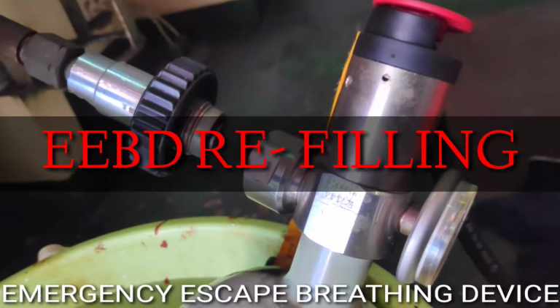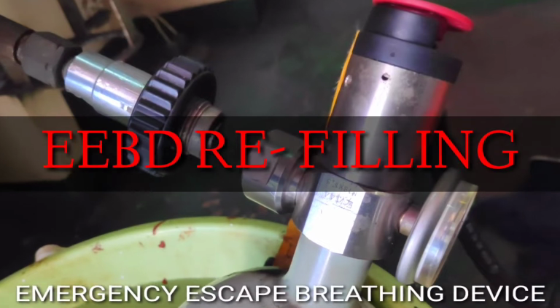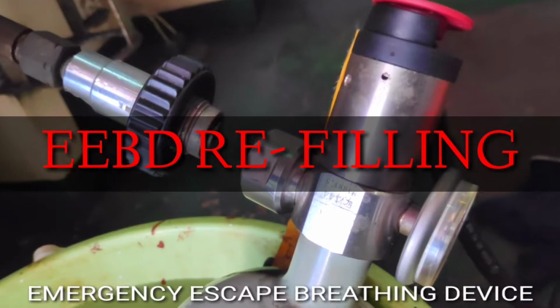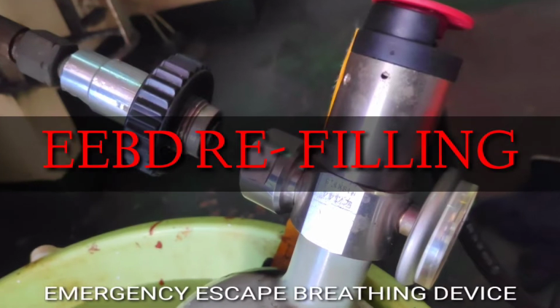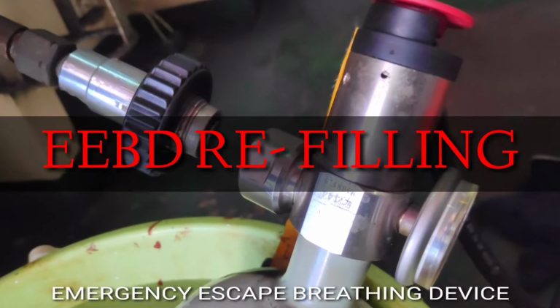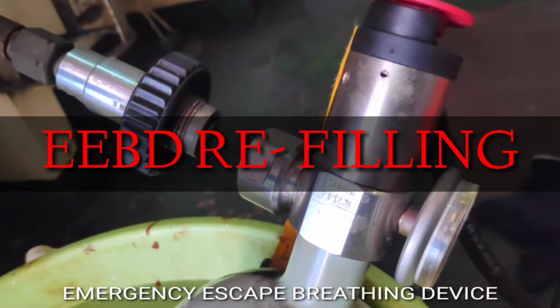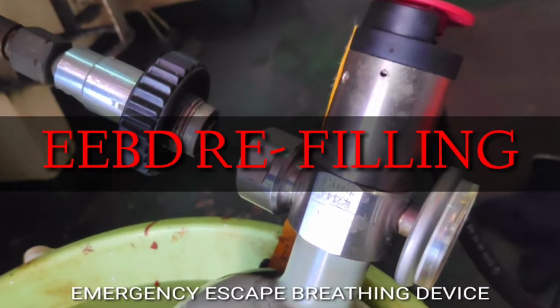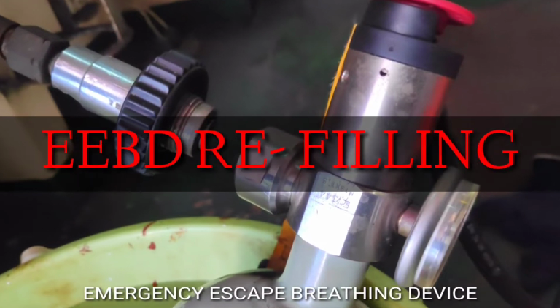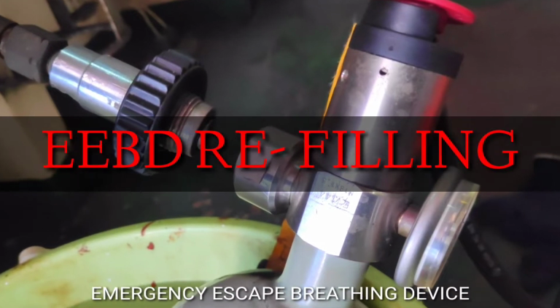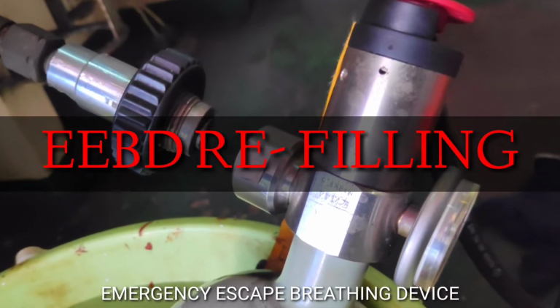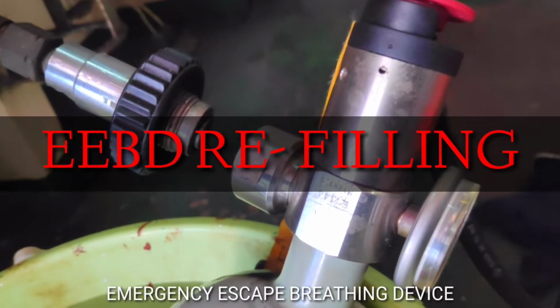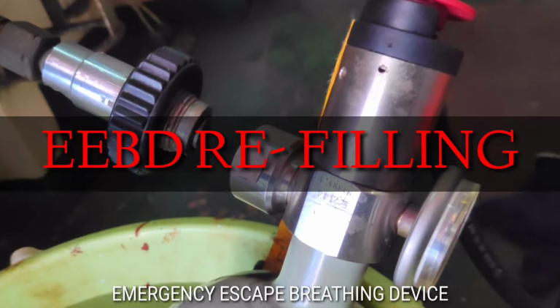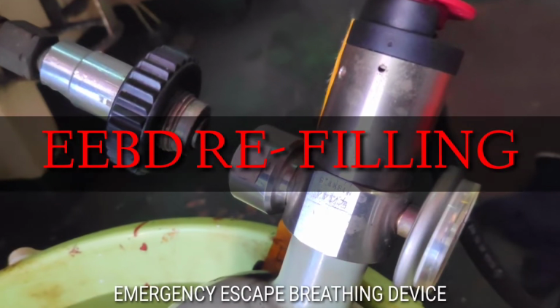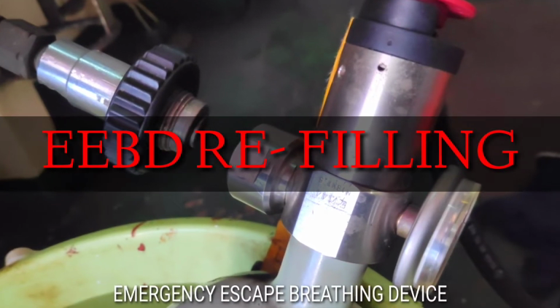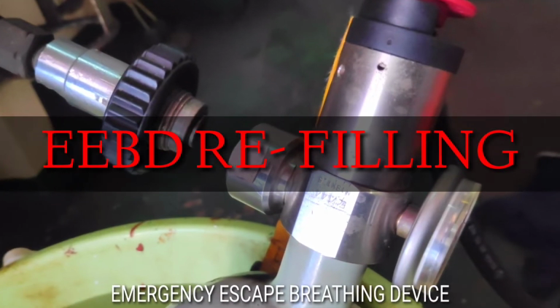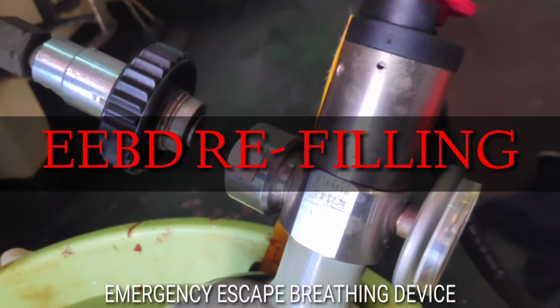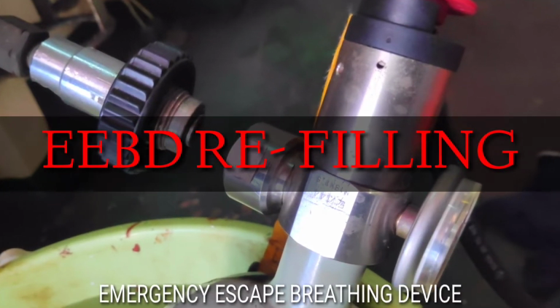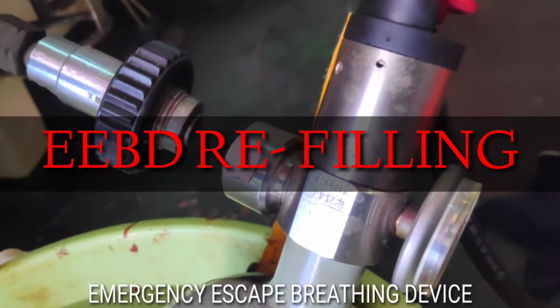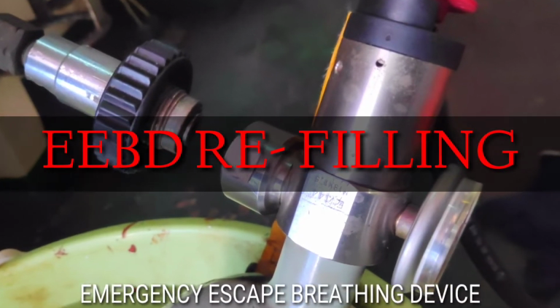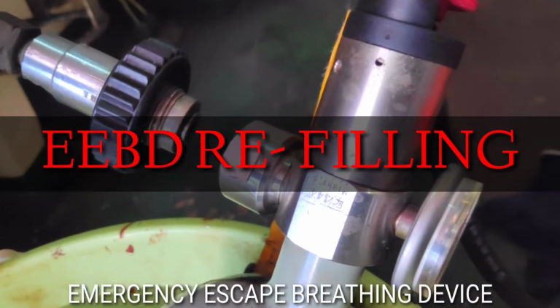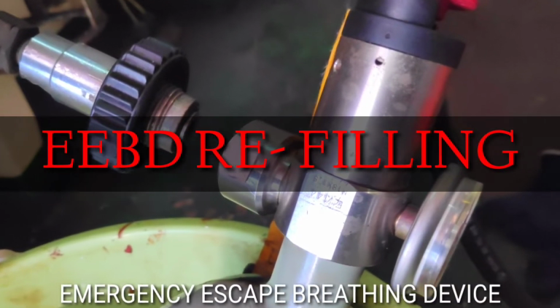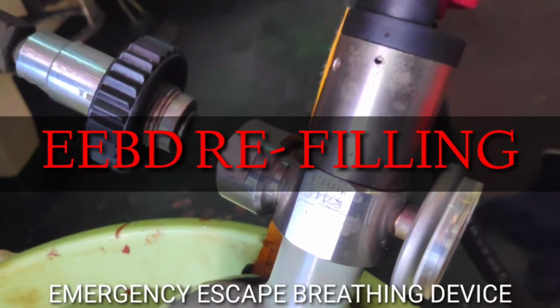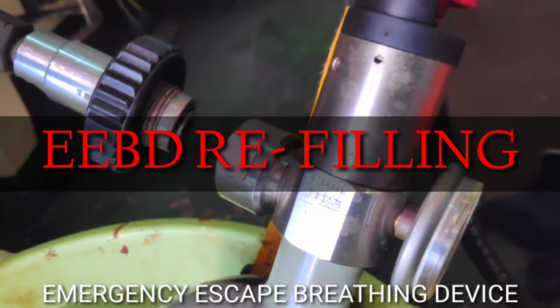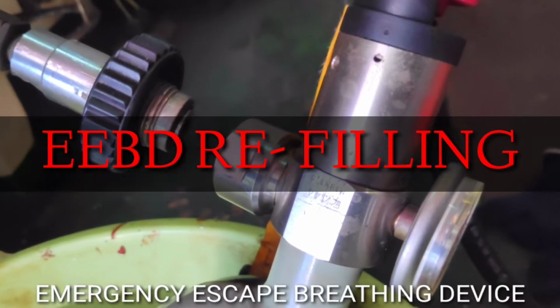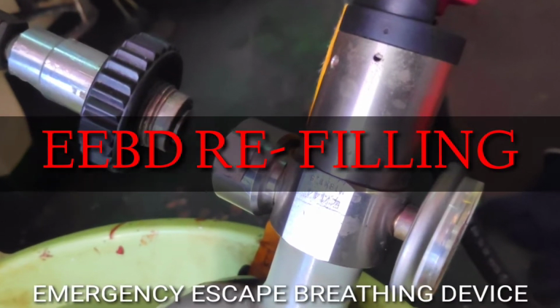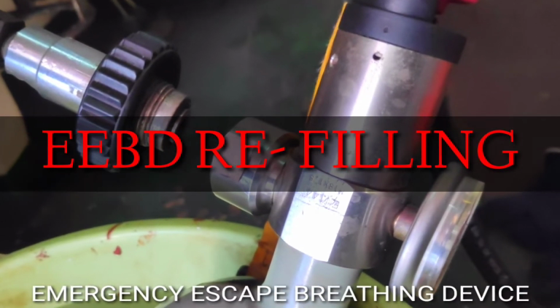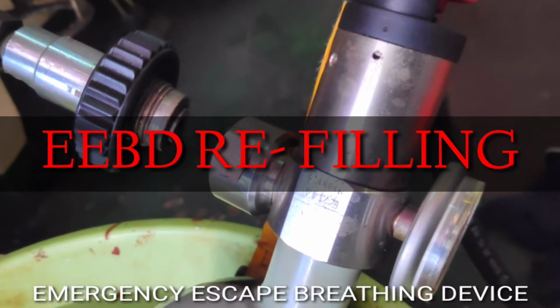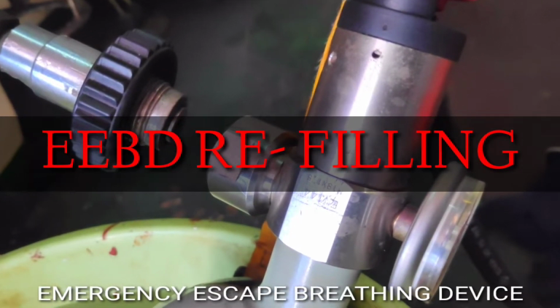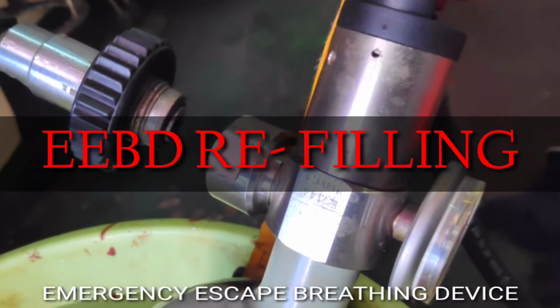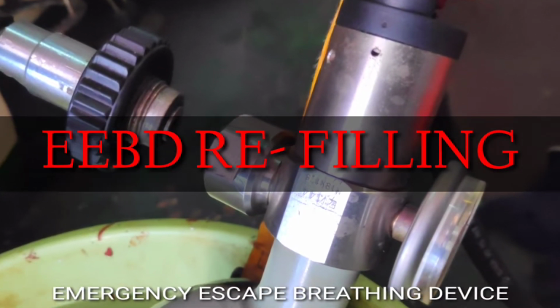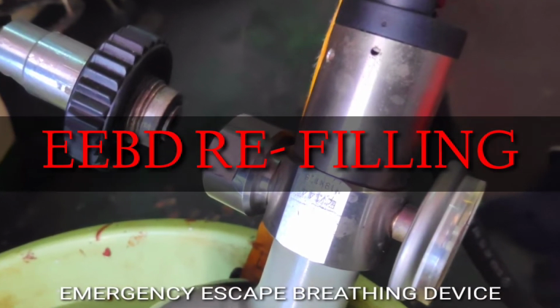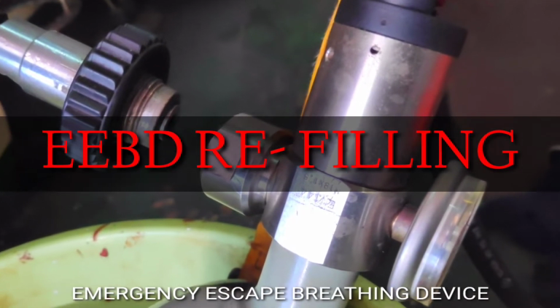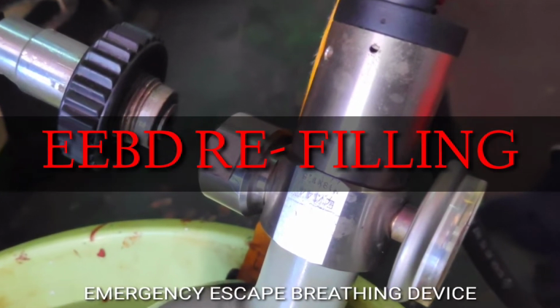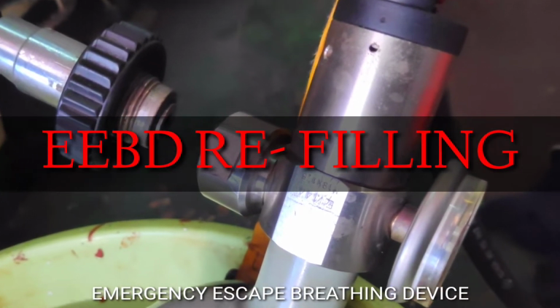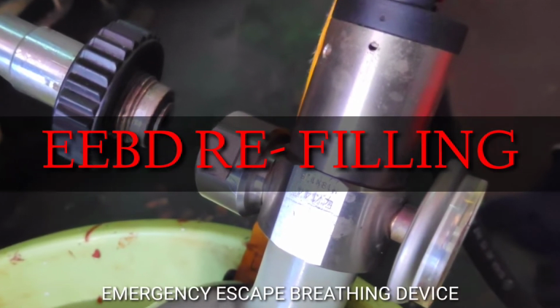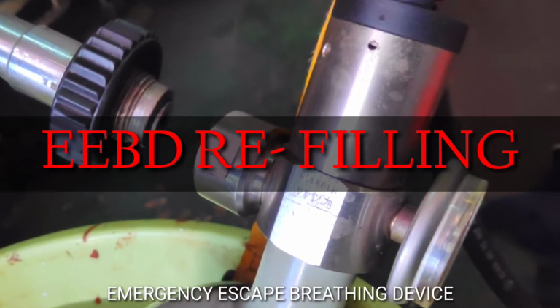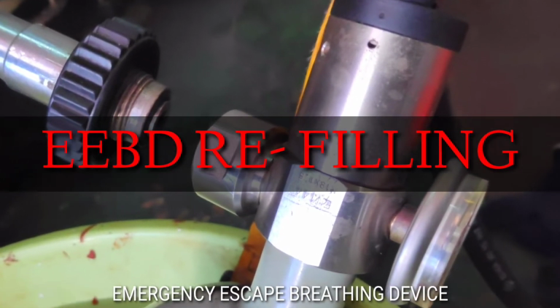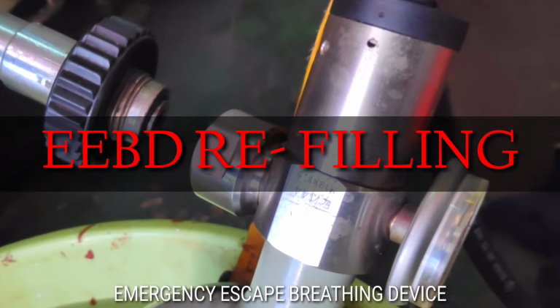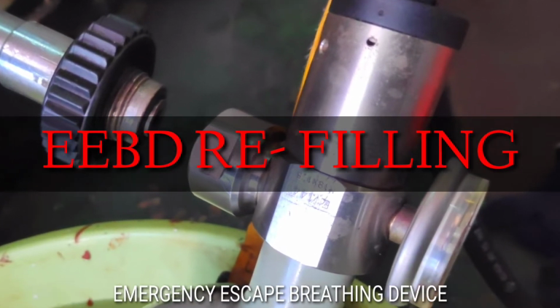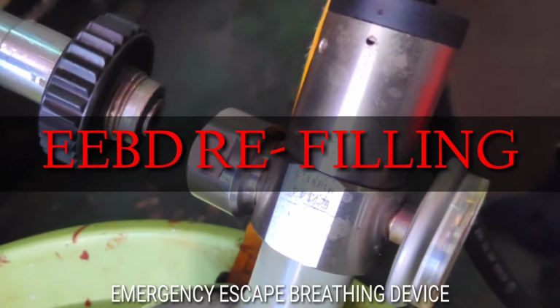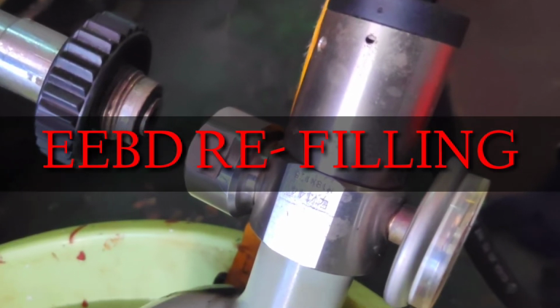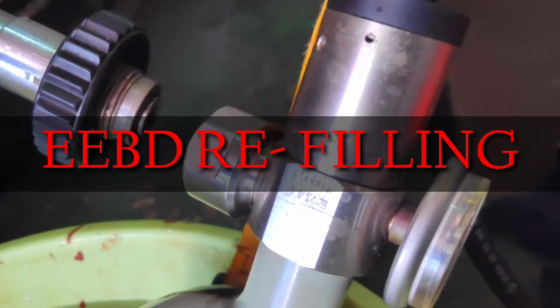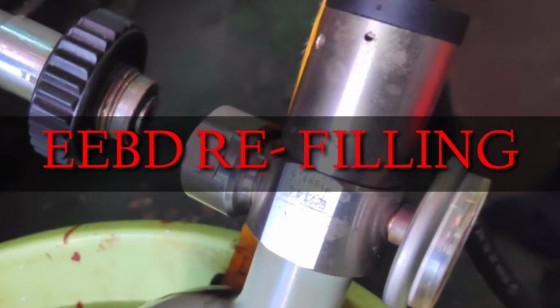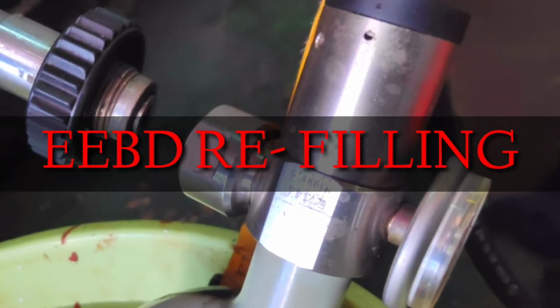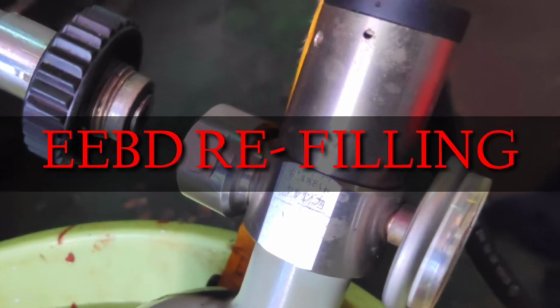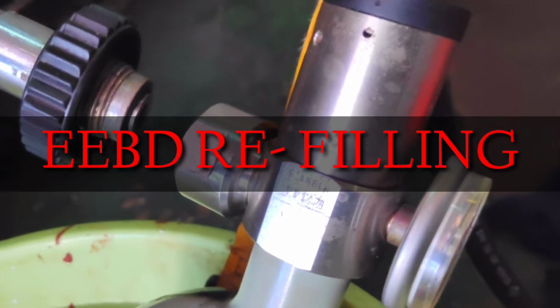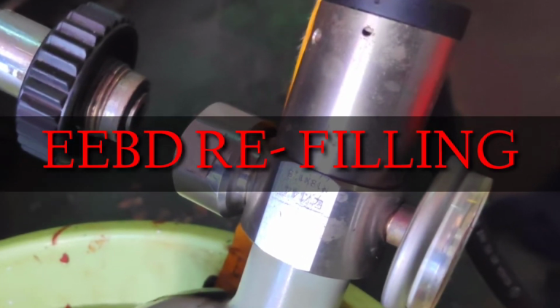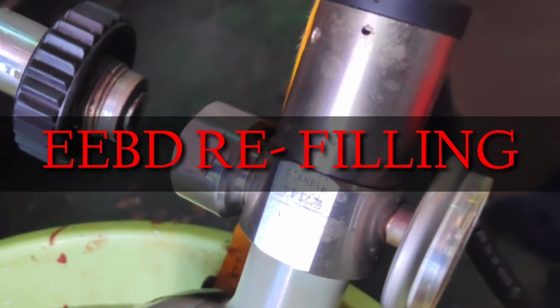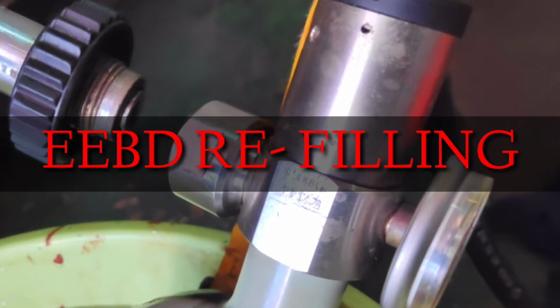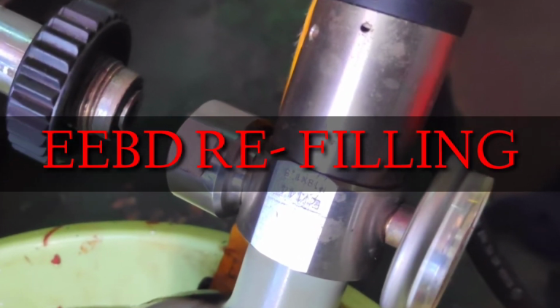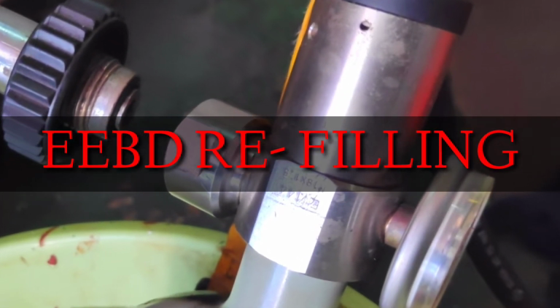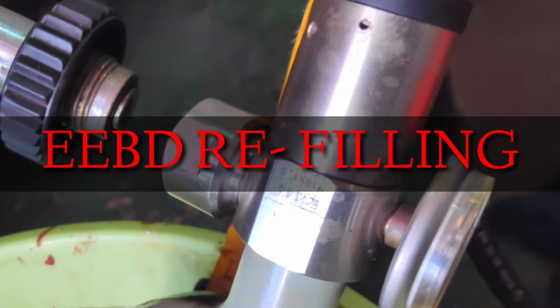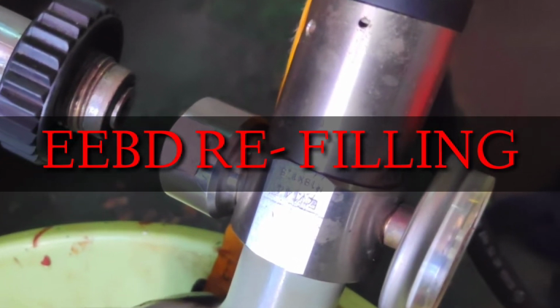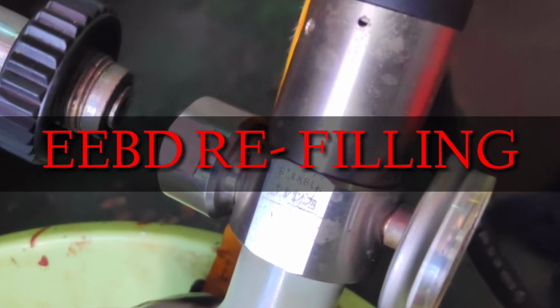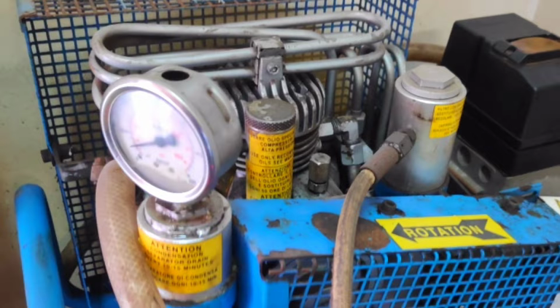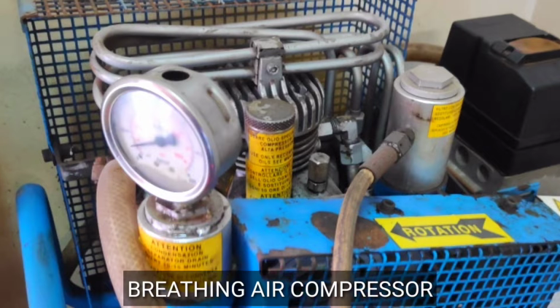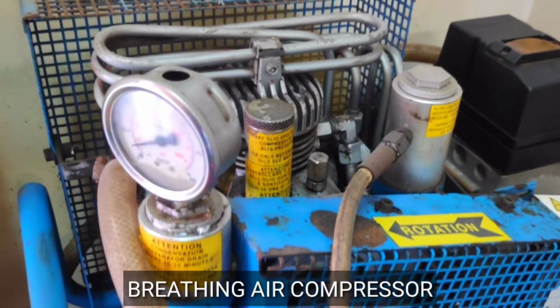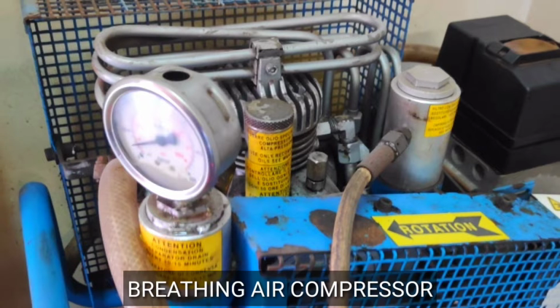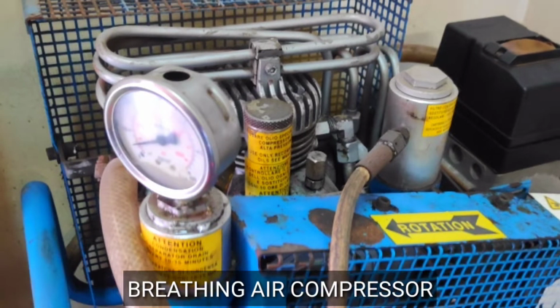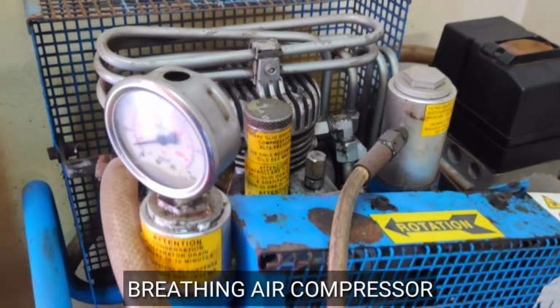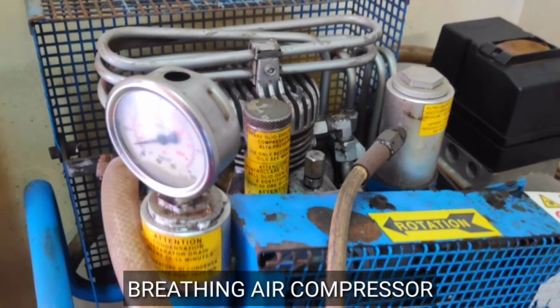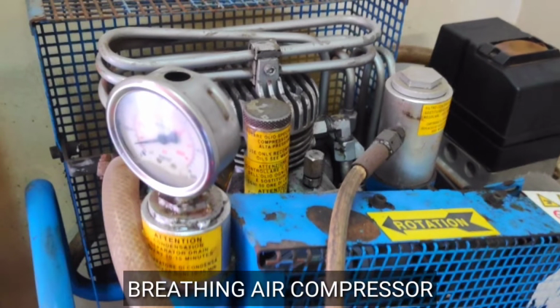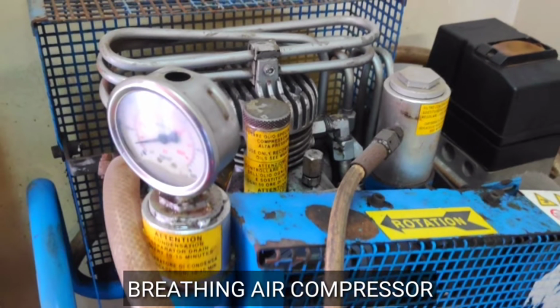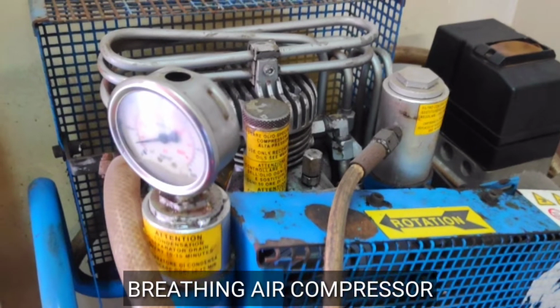Hi friends, I am Harti Bala here. In this video I am showing the refilling of EEBD in onboard ship.